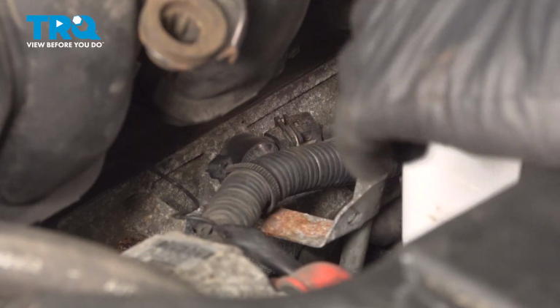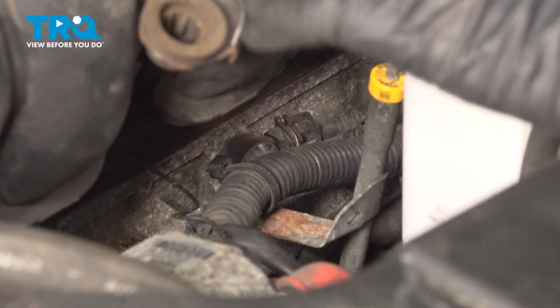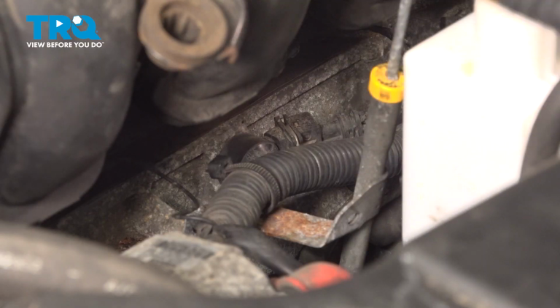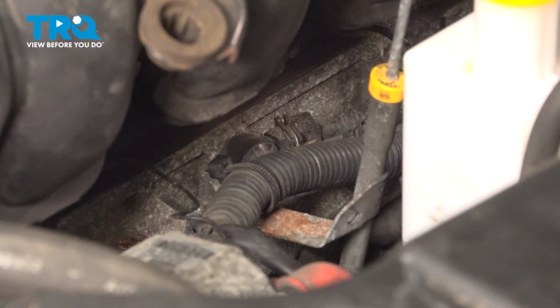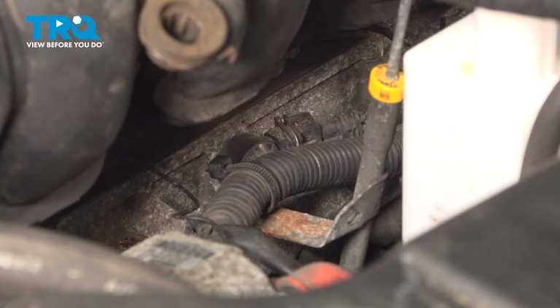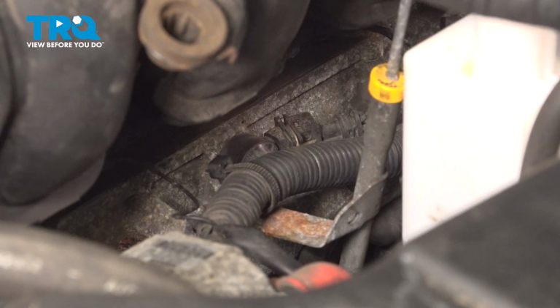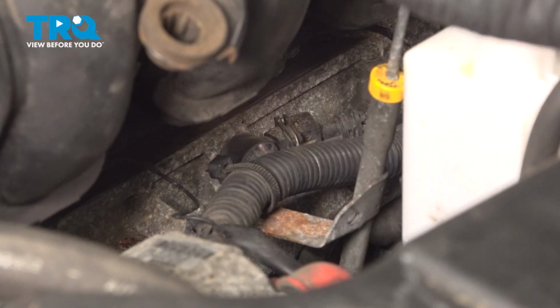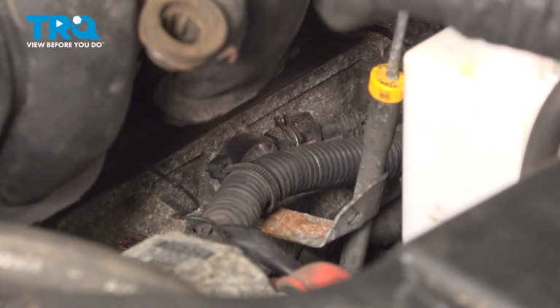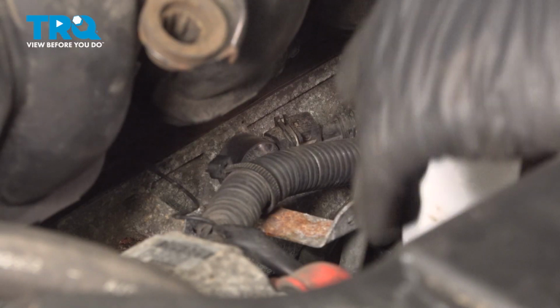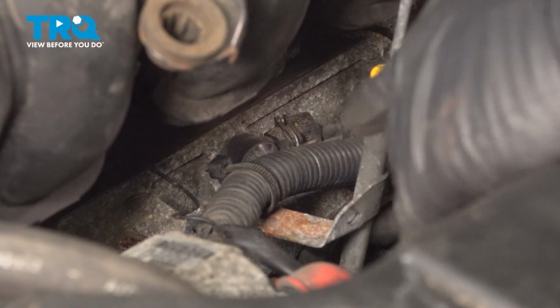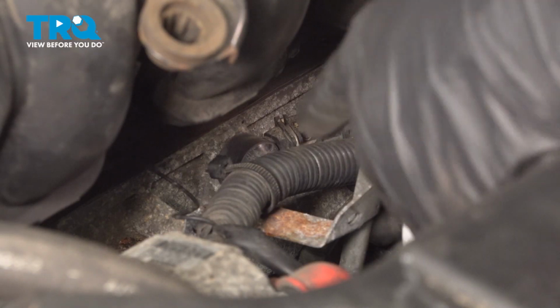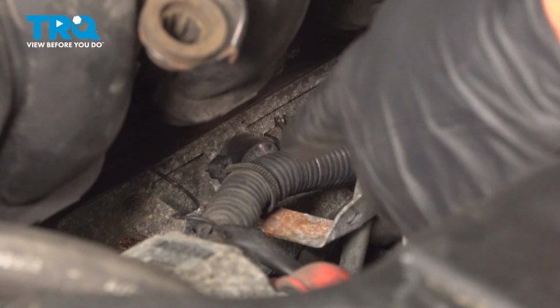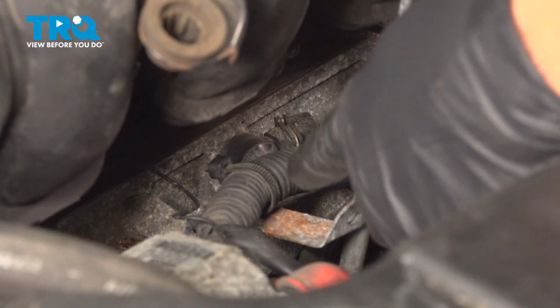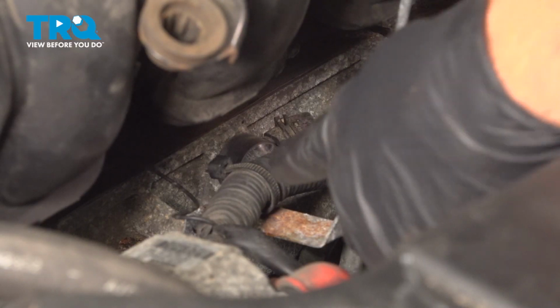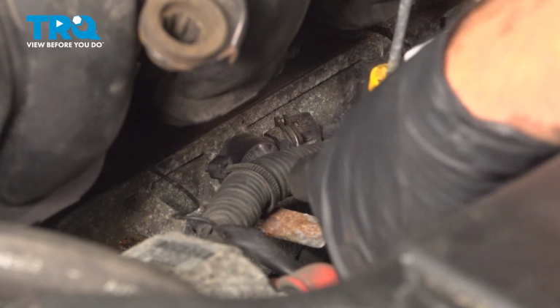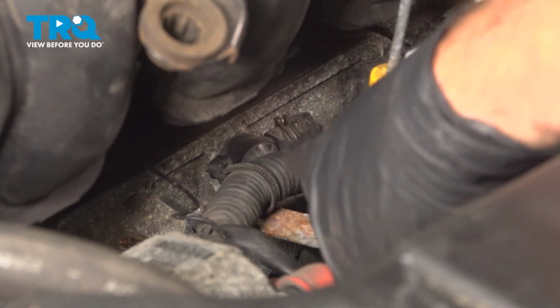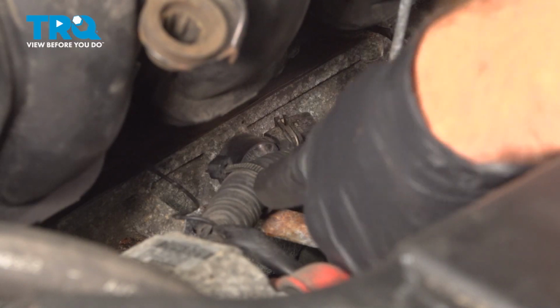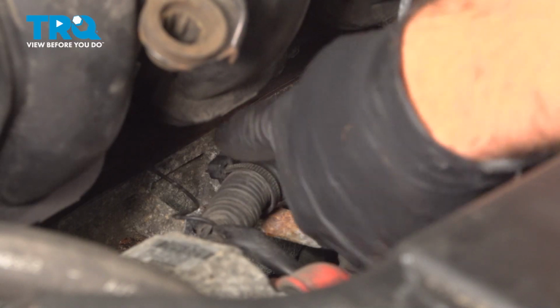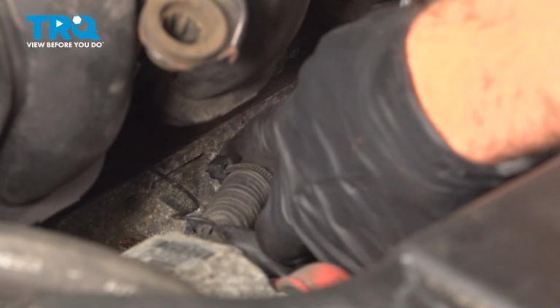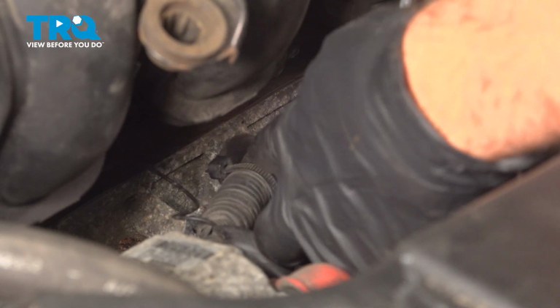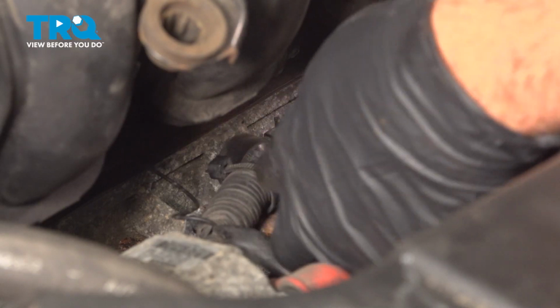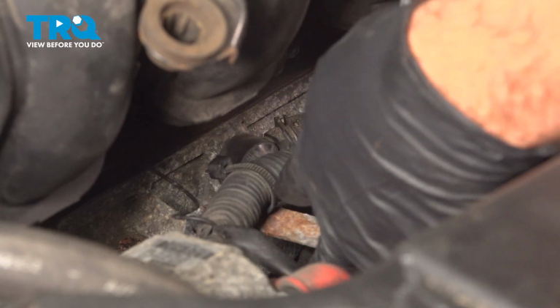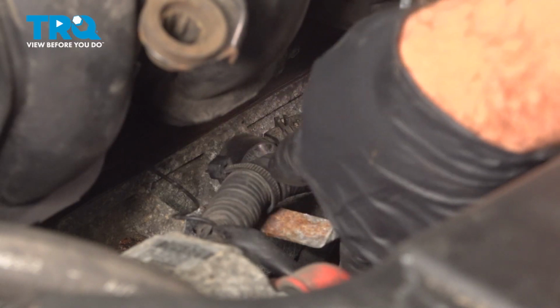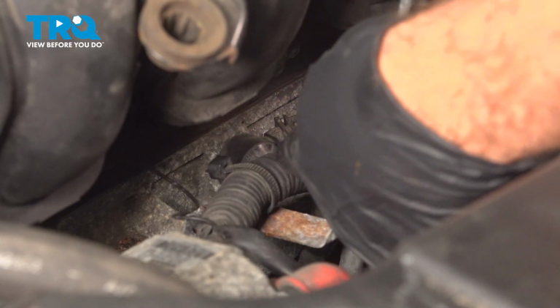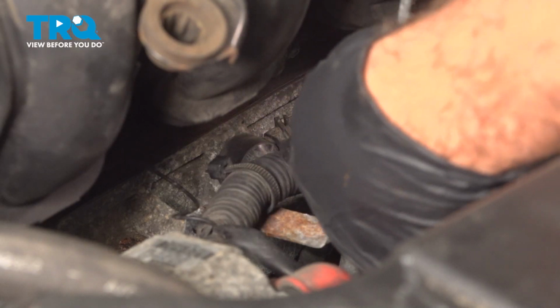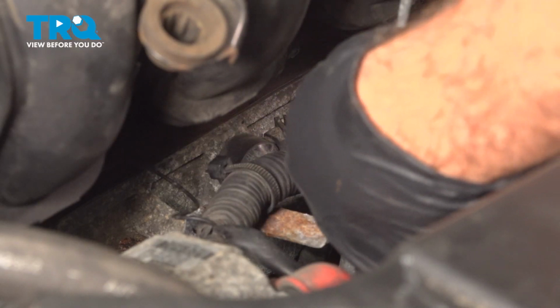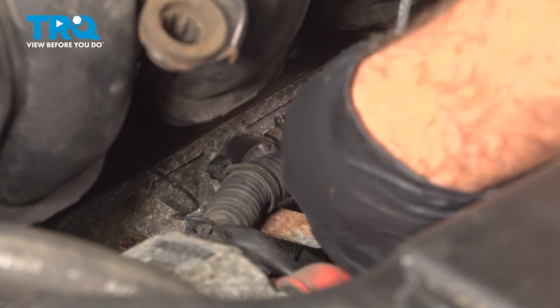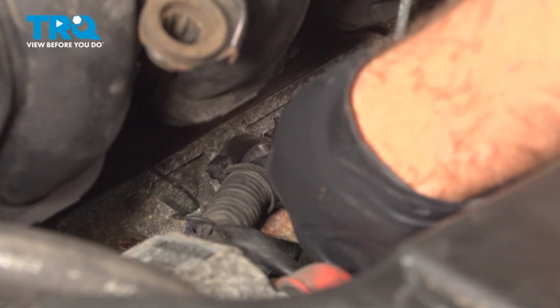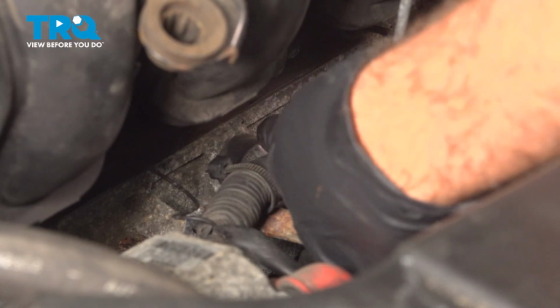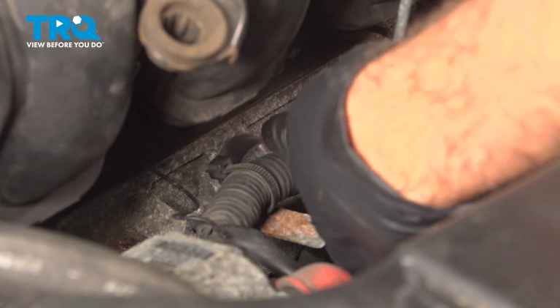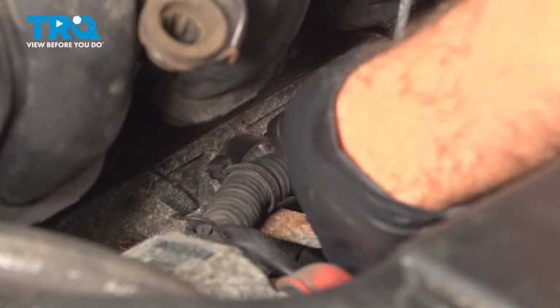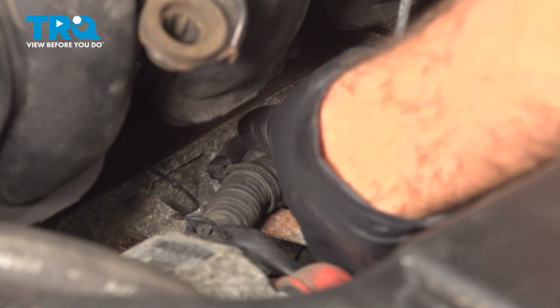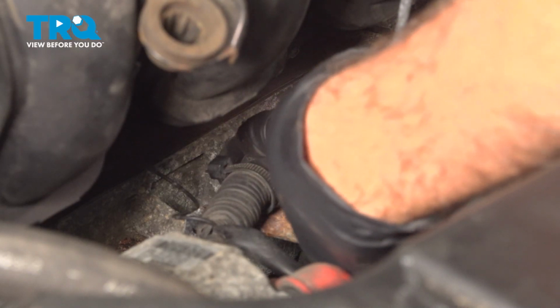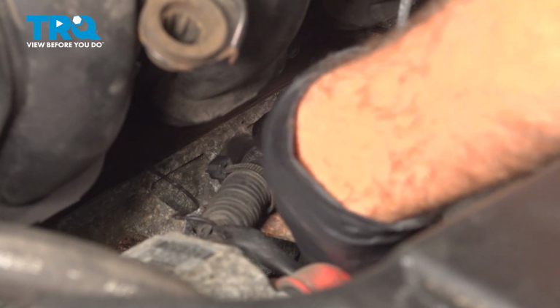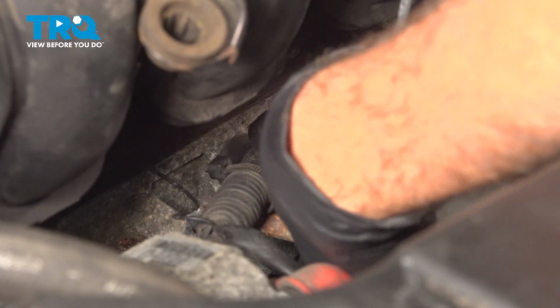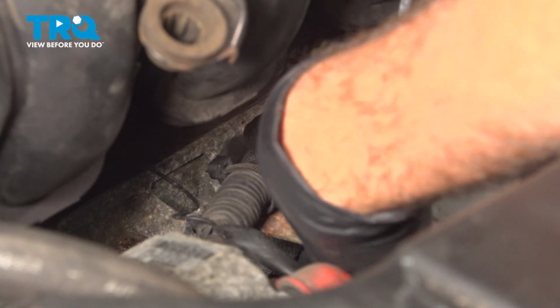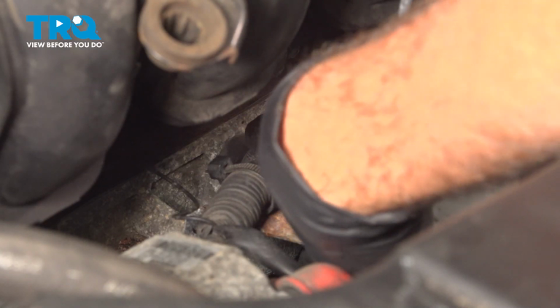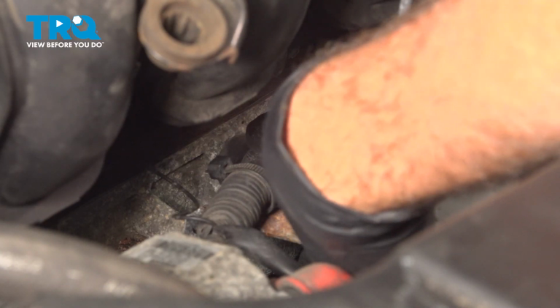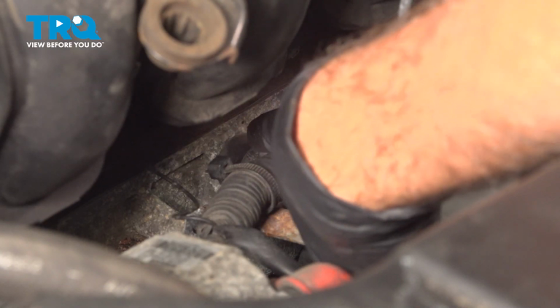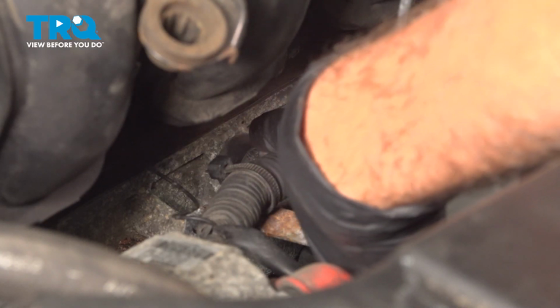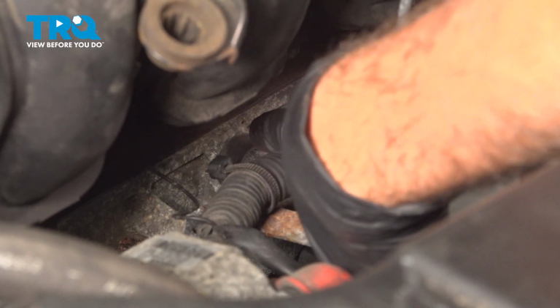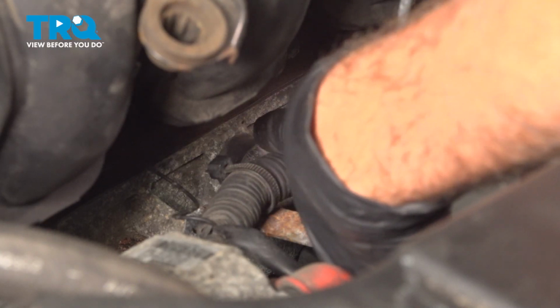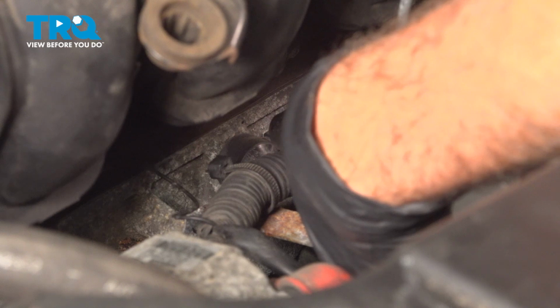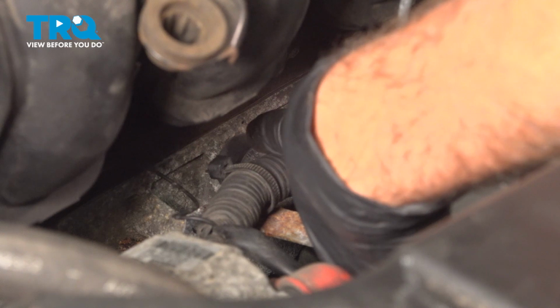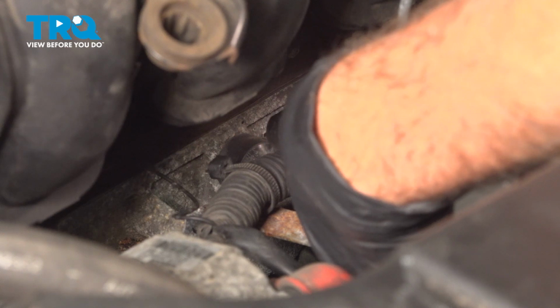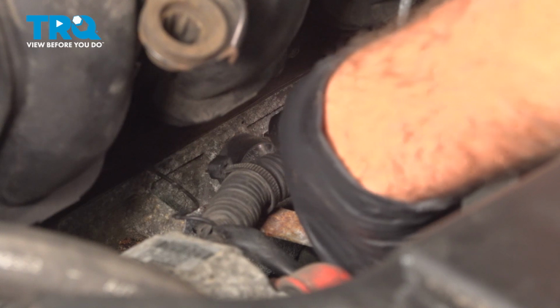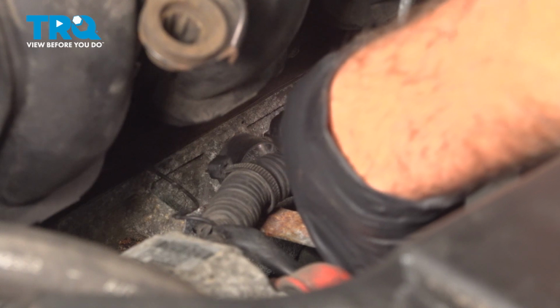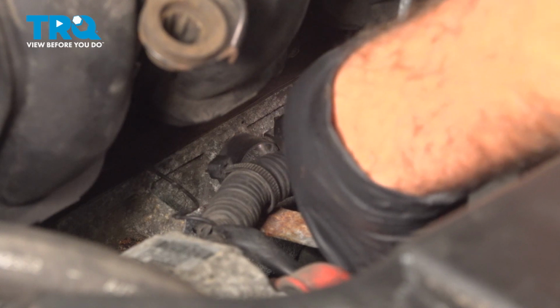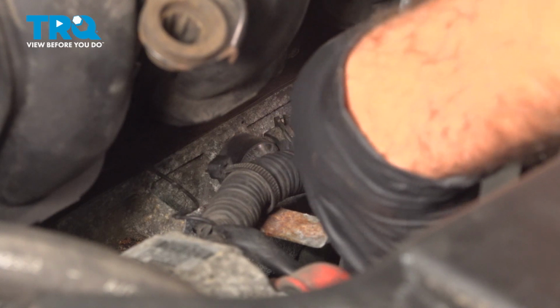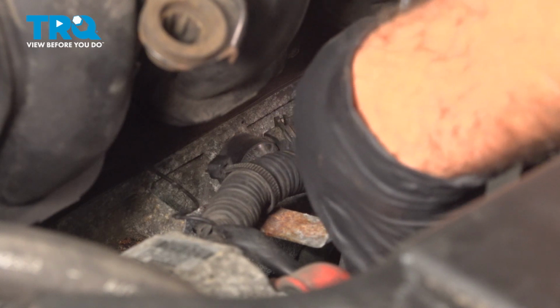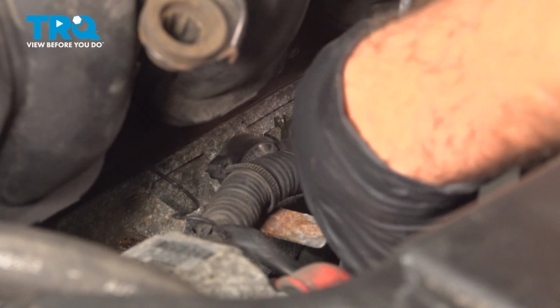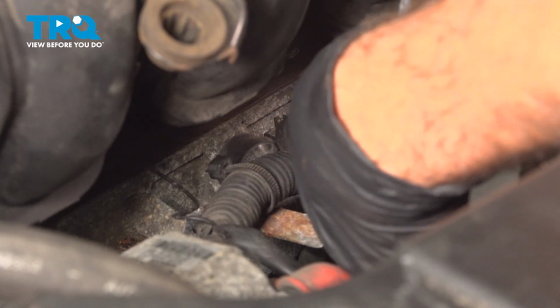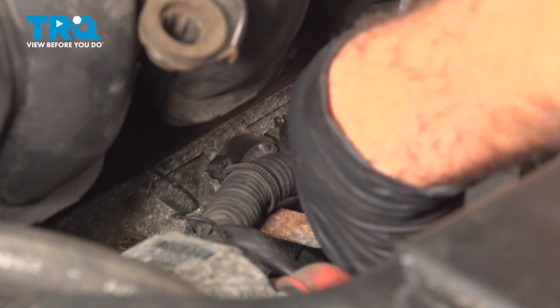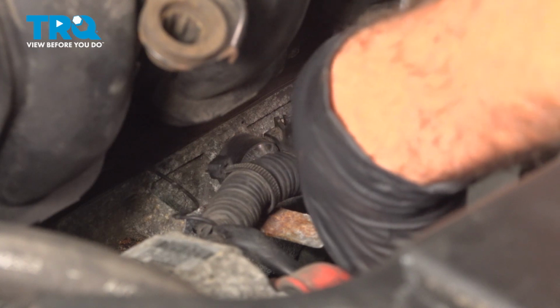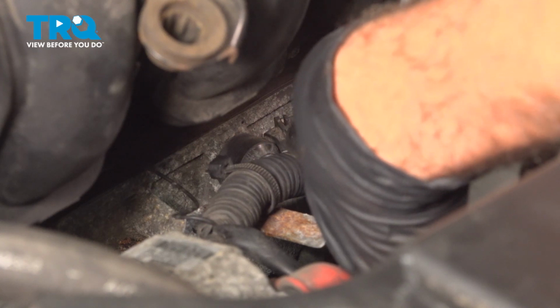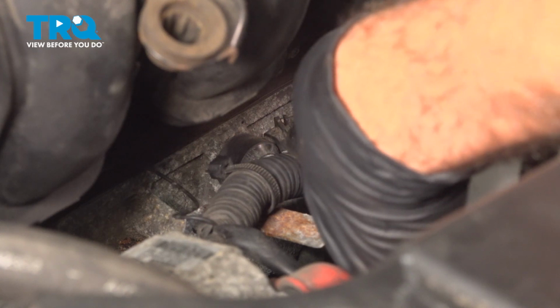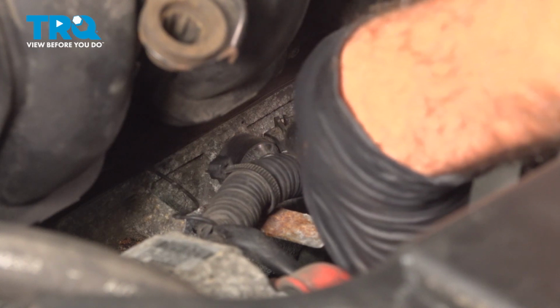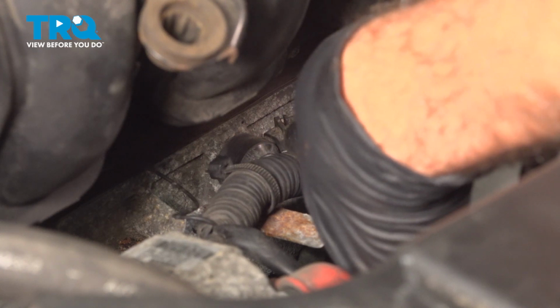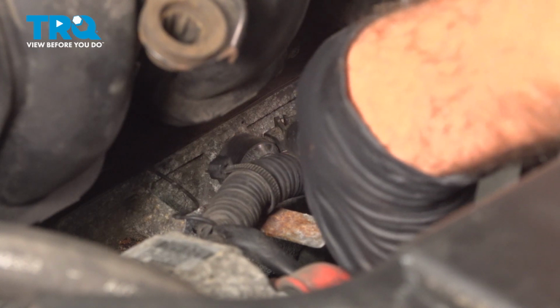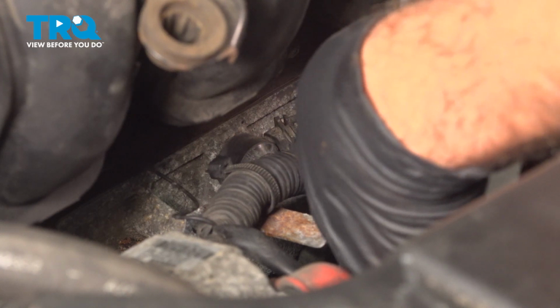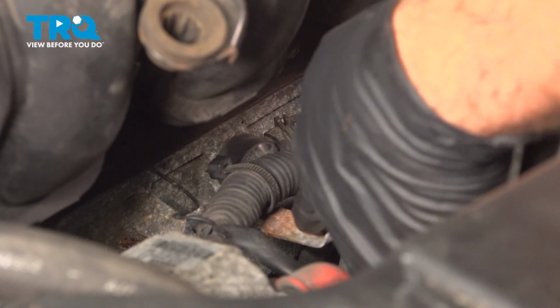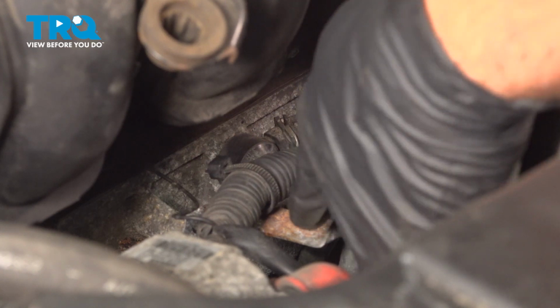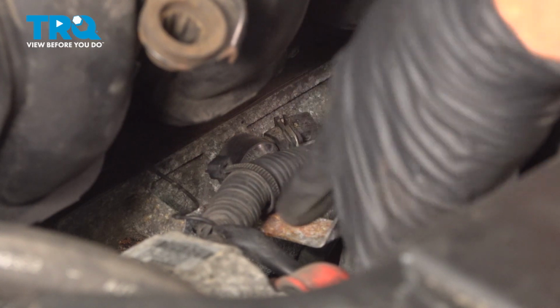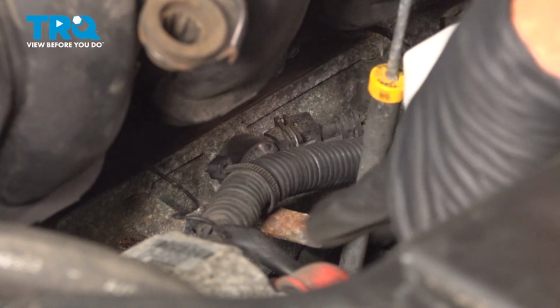Now that we have our cover off, that gives us a little bit better access. Our knock sensor is right on the front side of the engine right here, and it's held in place with a 10-millimeter bolt.